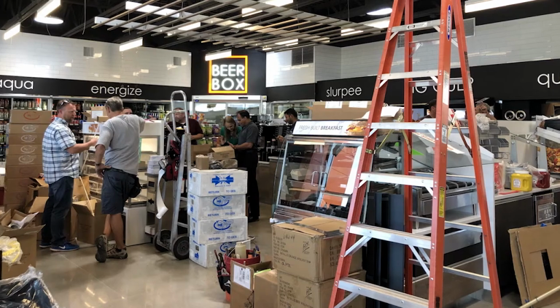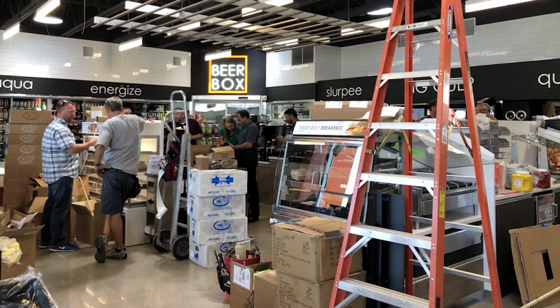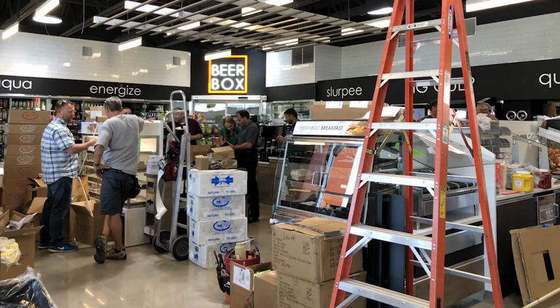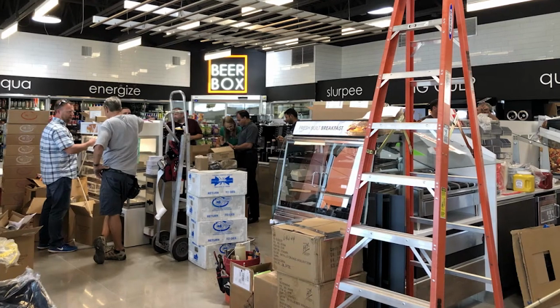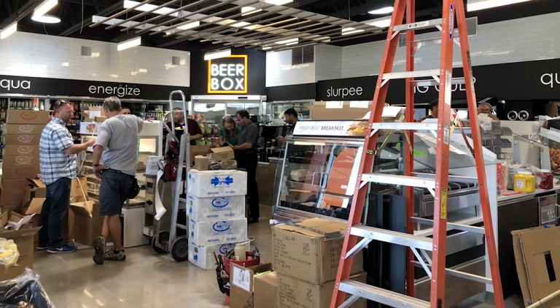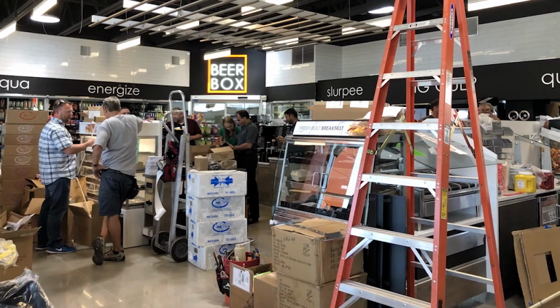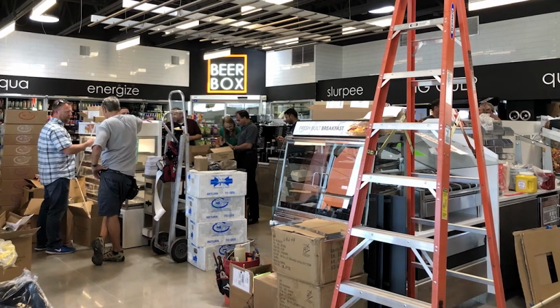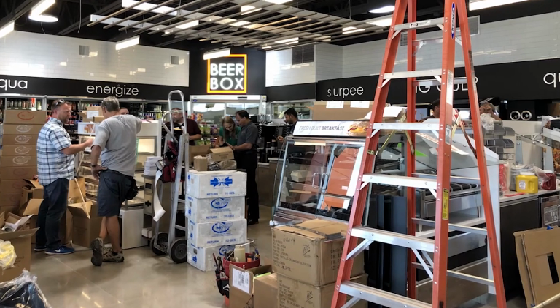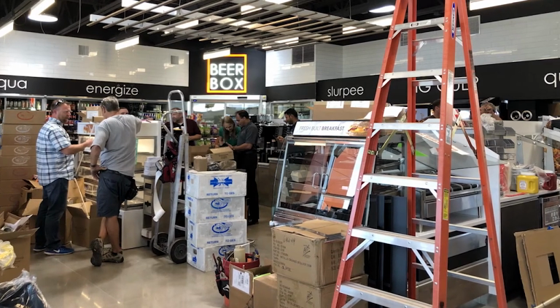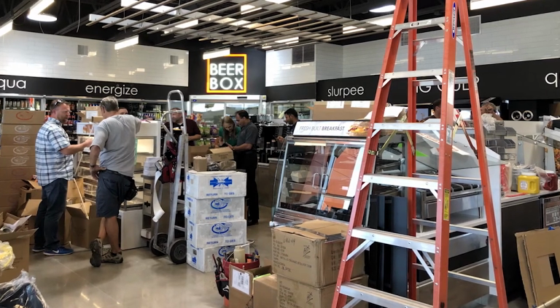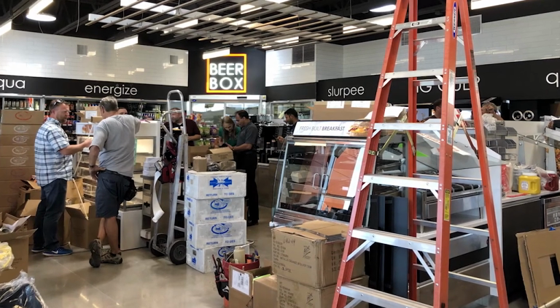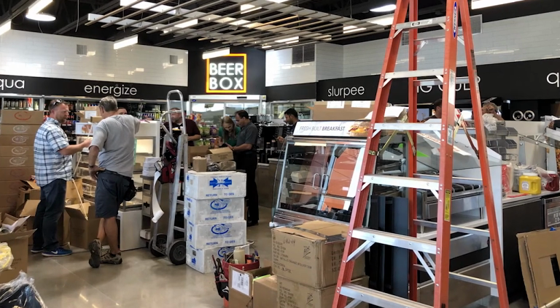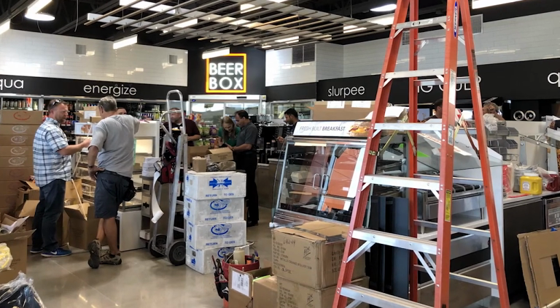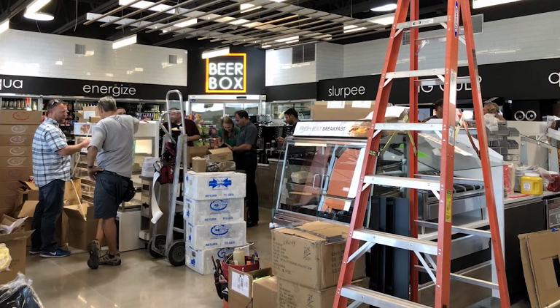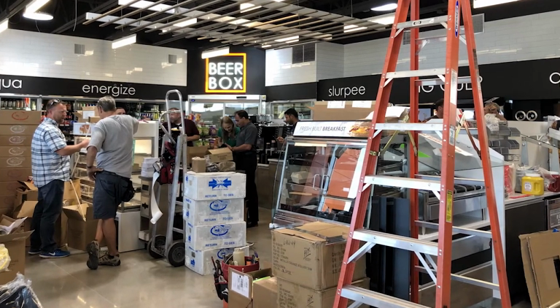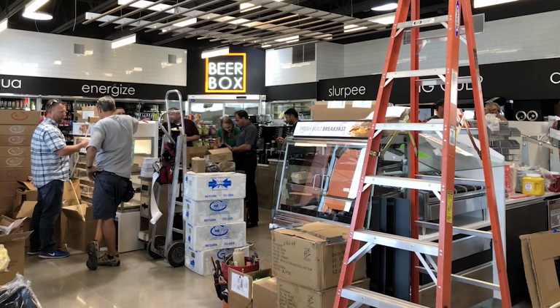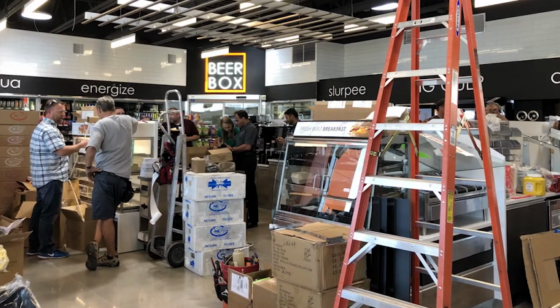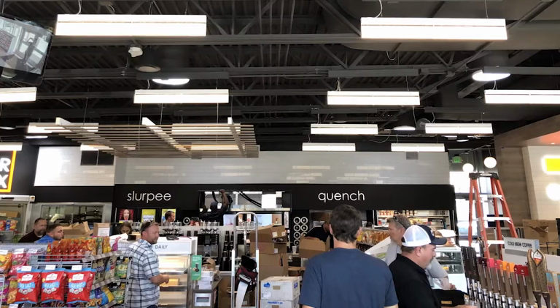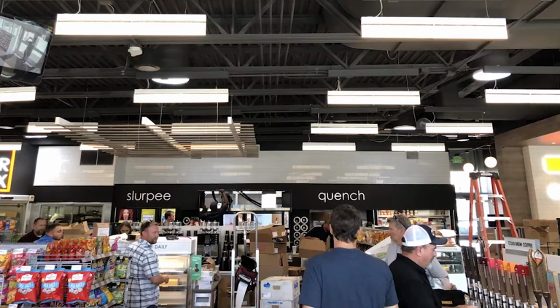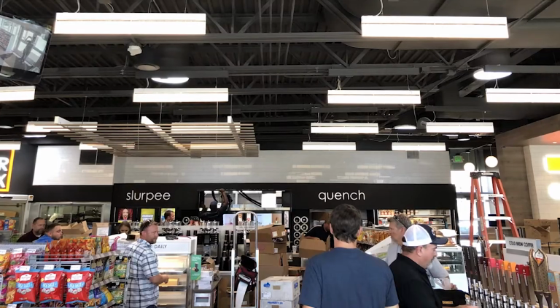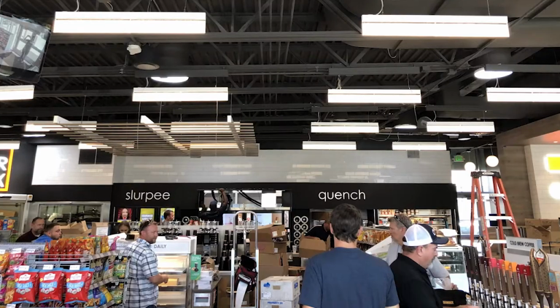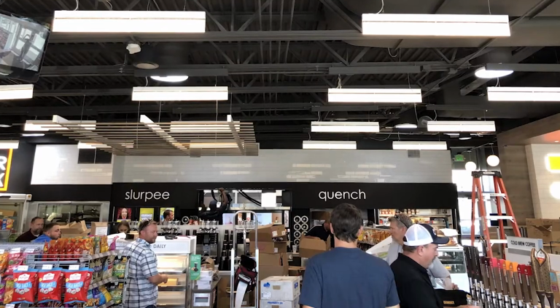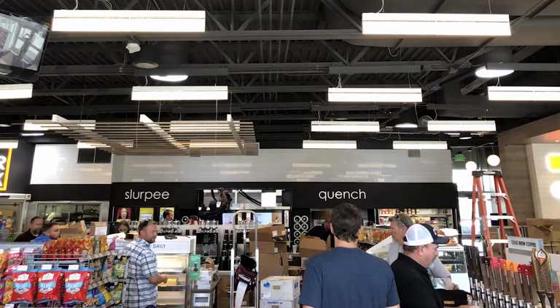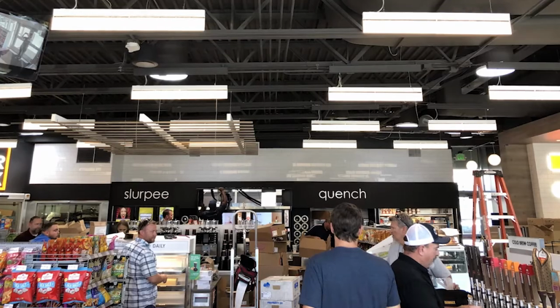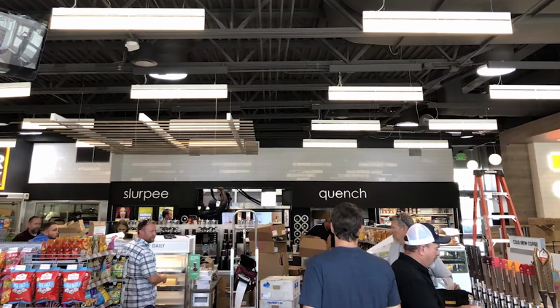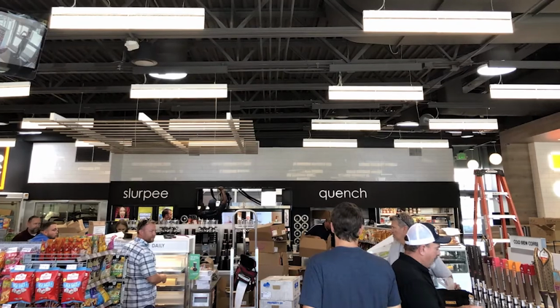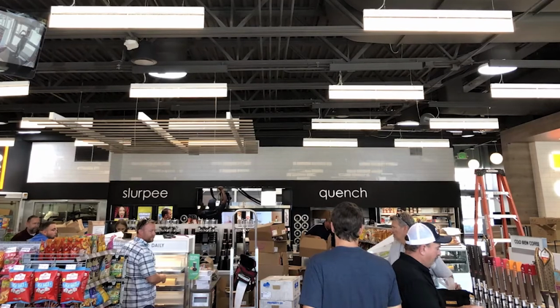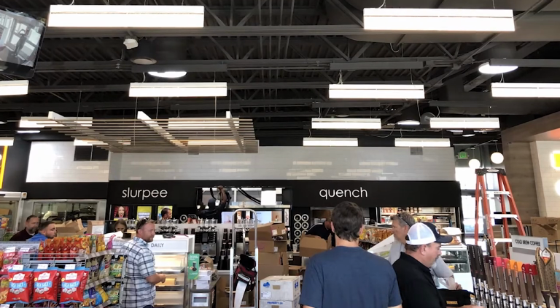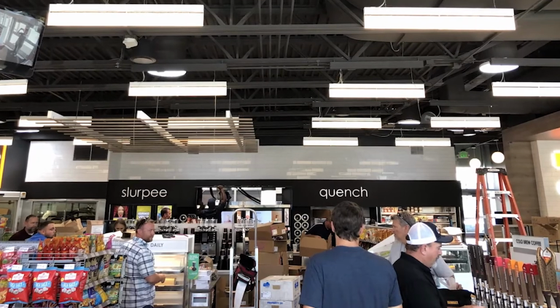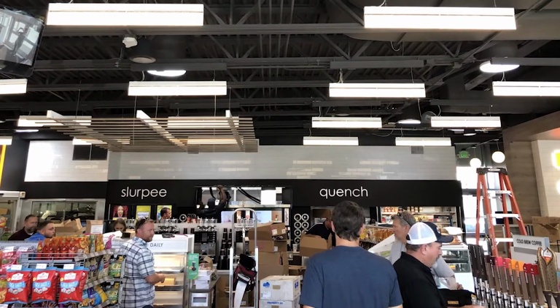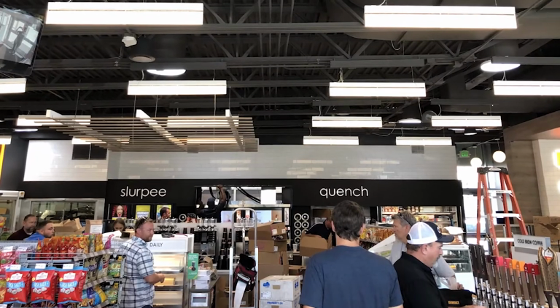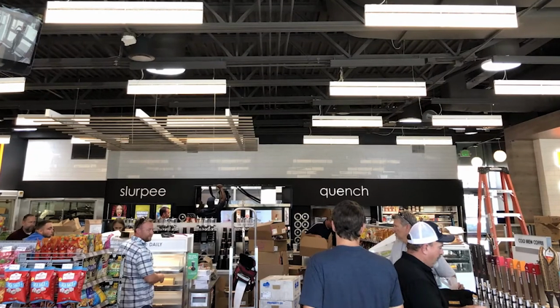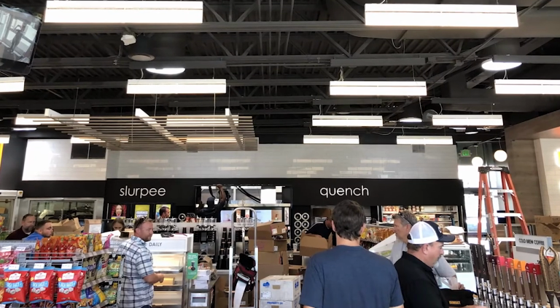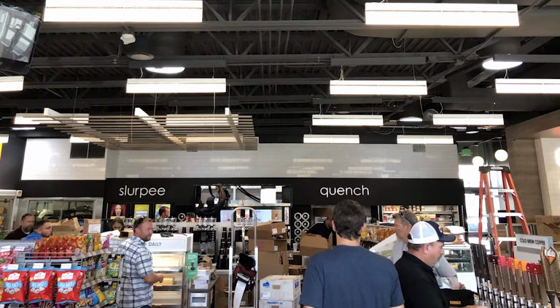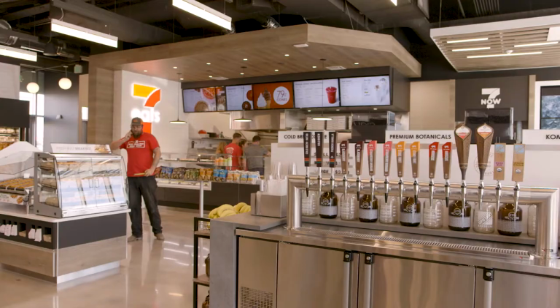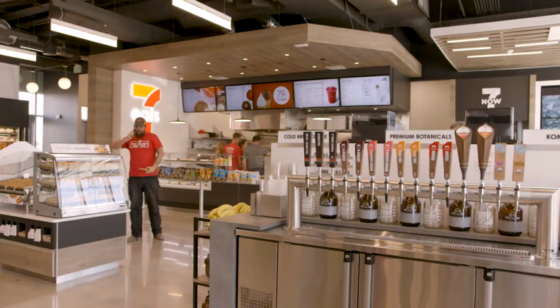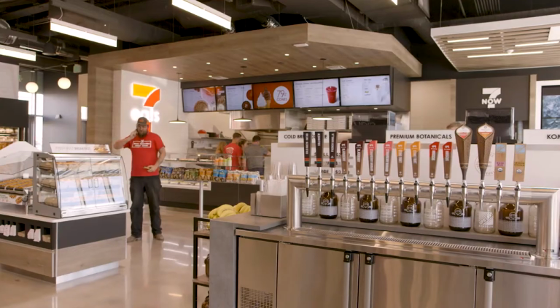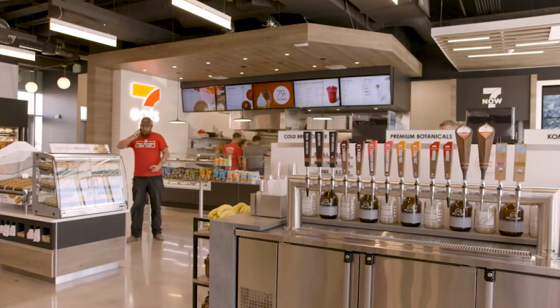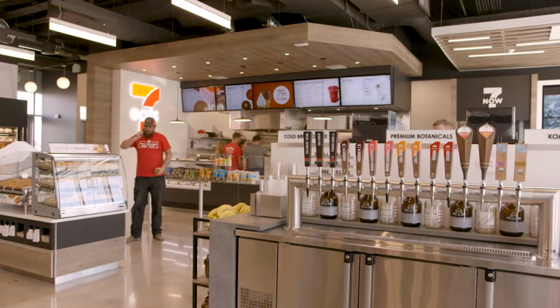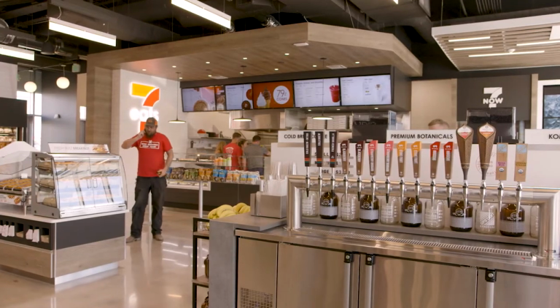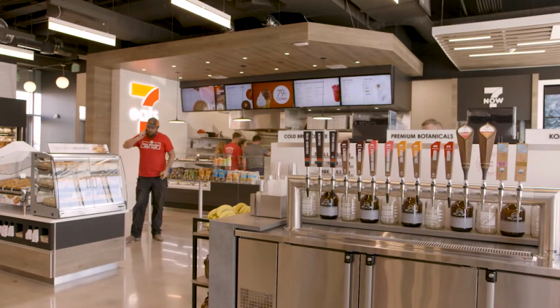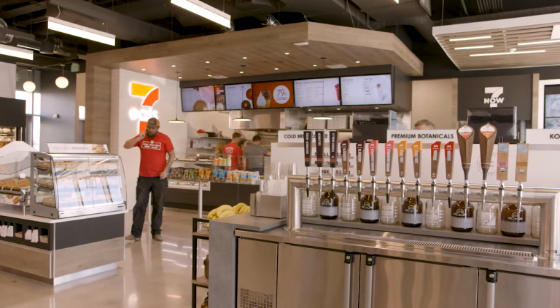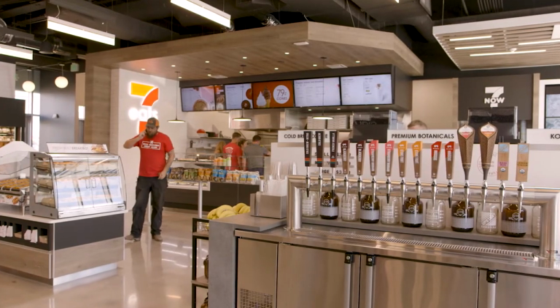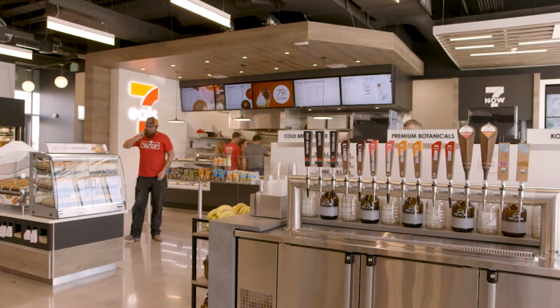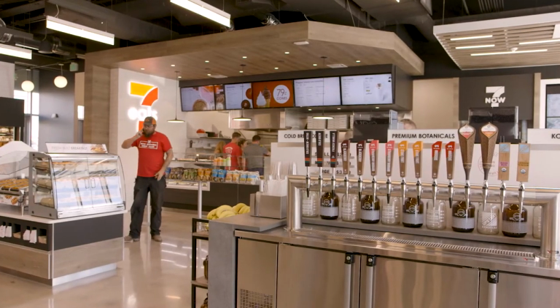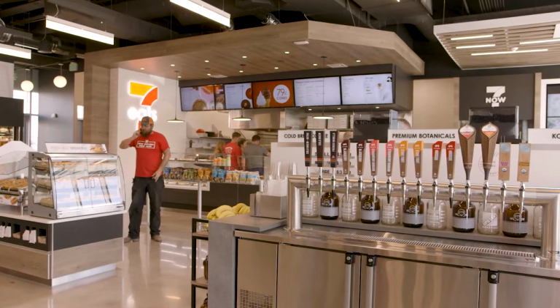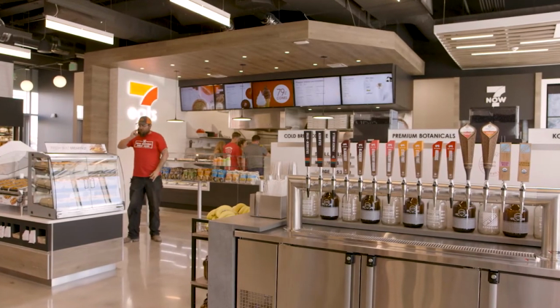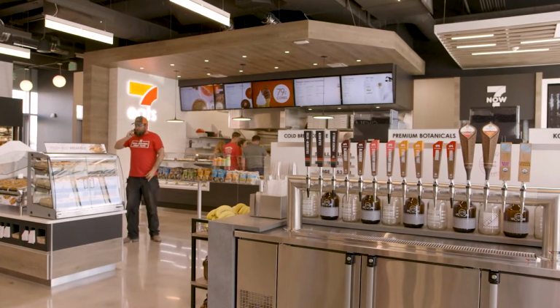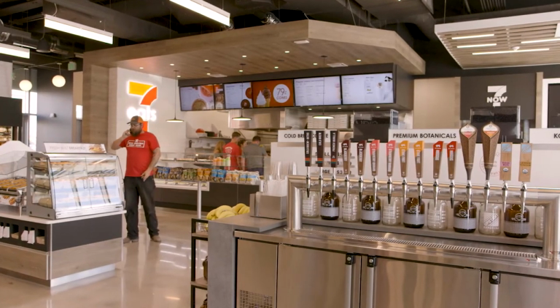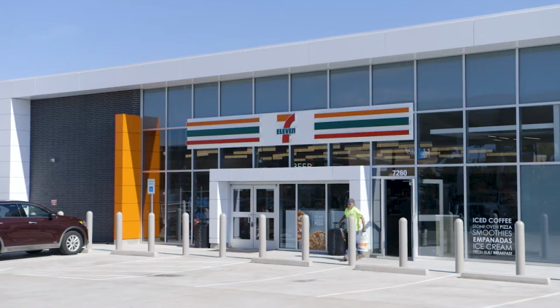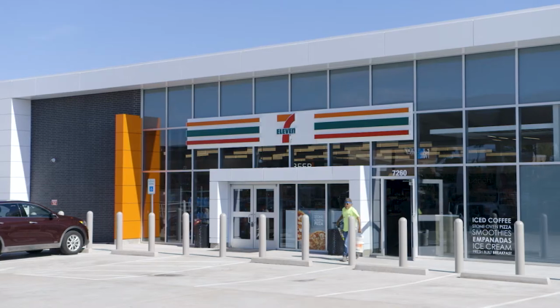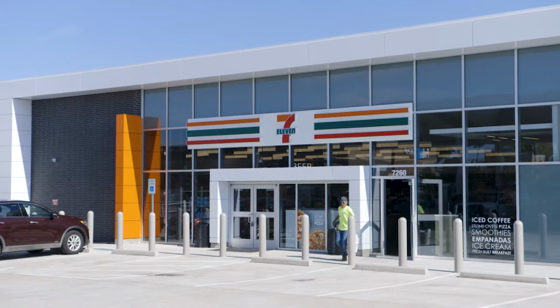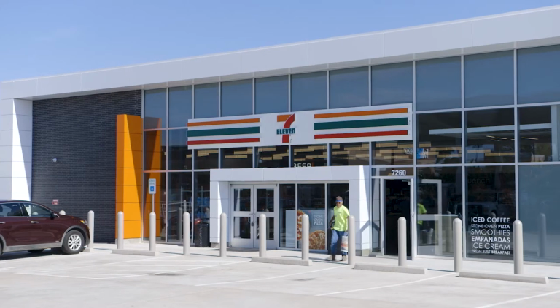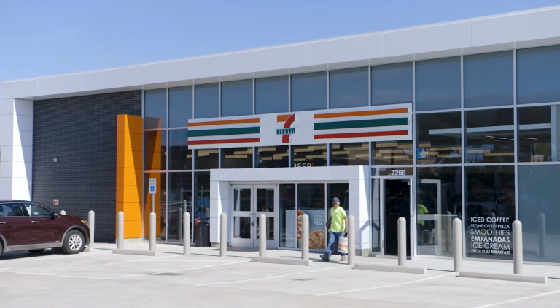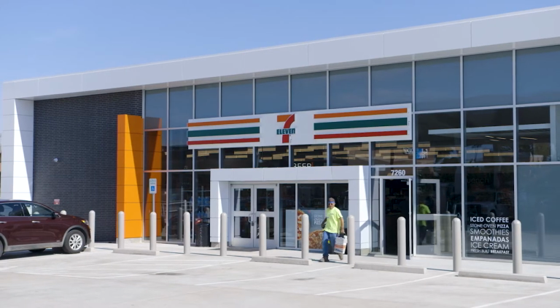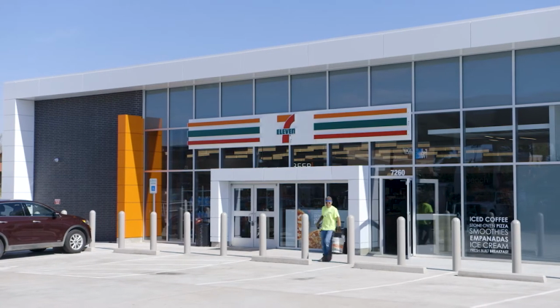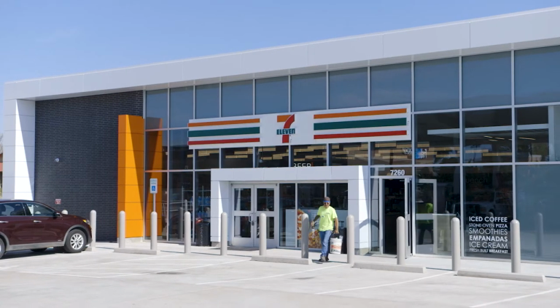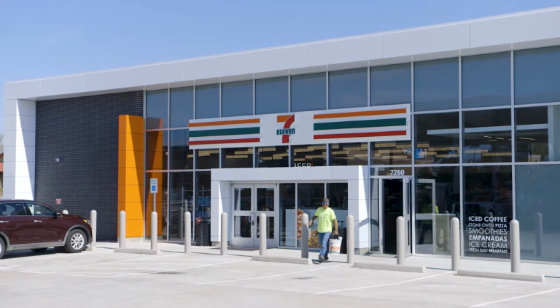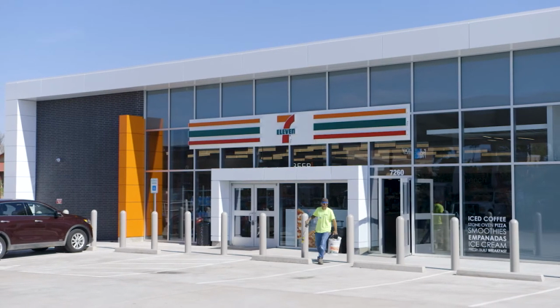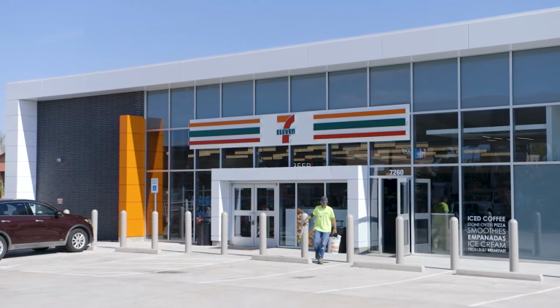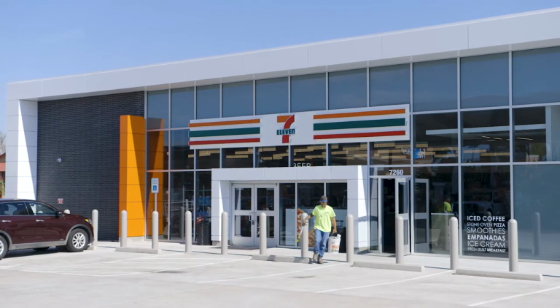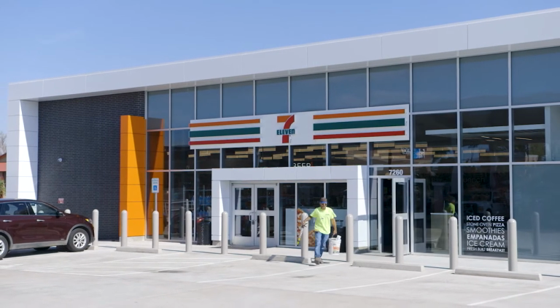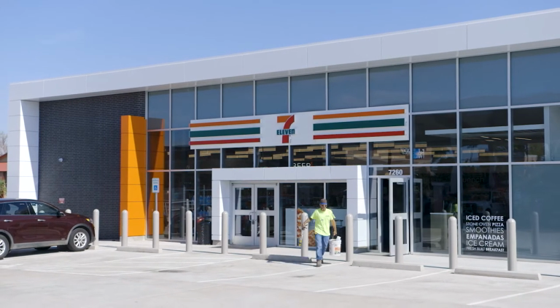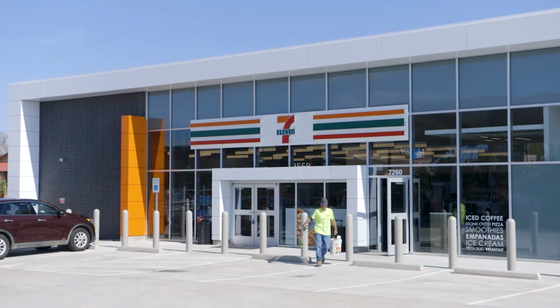This store opens in two days, so we've had a team of 7-Eleven people — all of our people — in here getting it ready, and a lot of training going on.